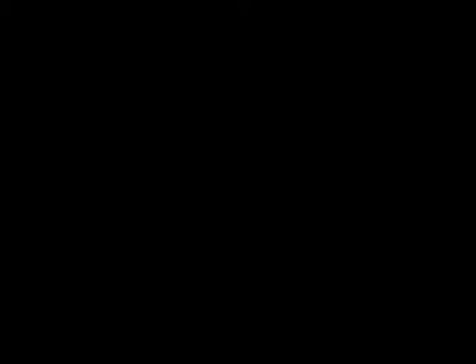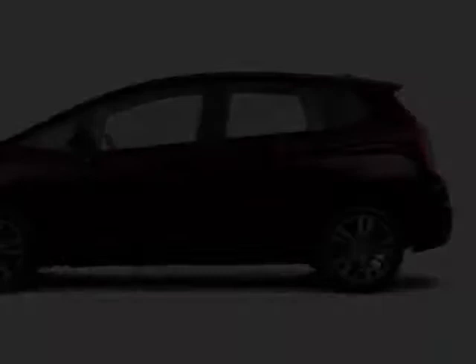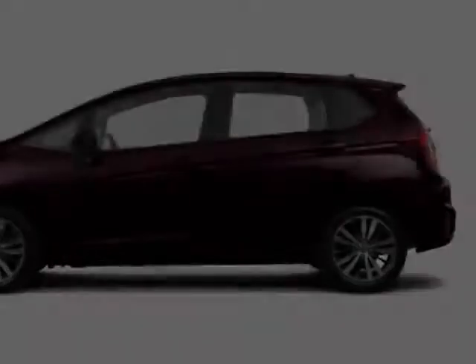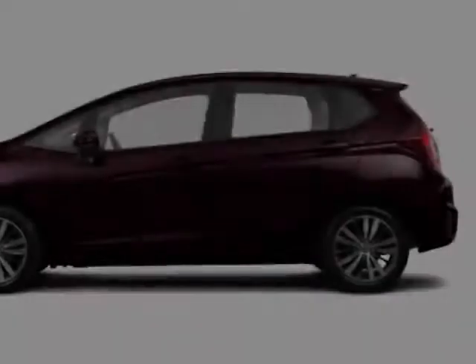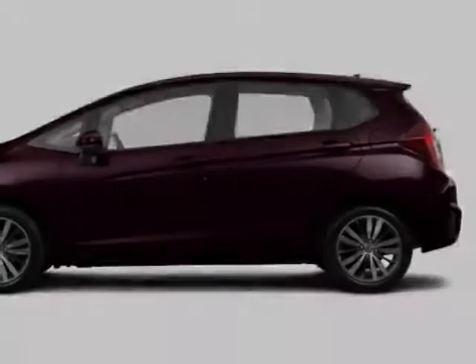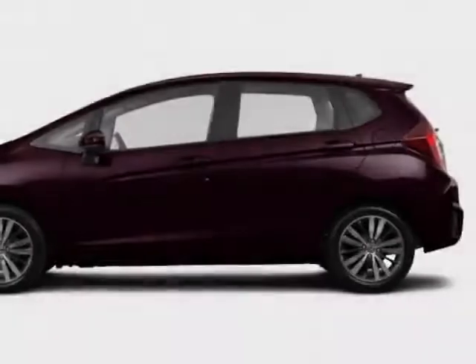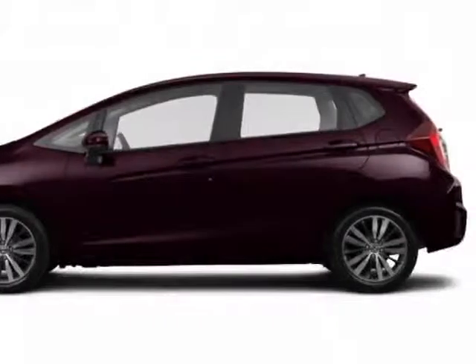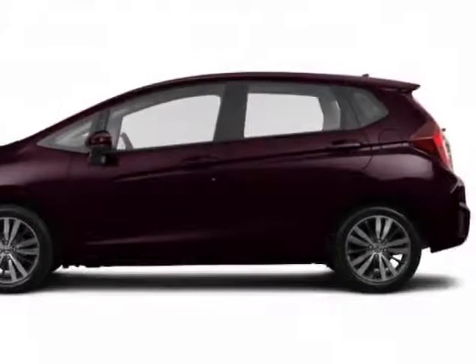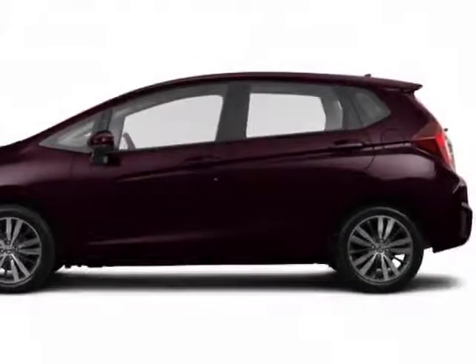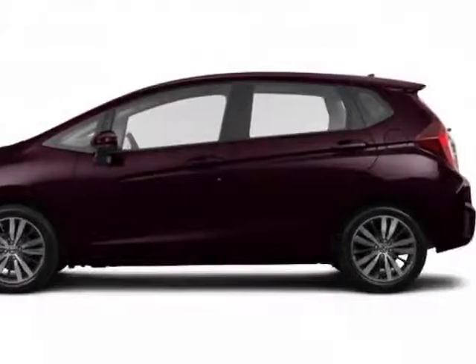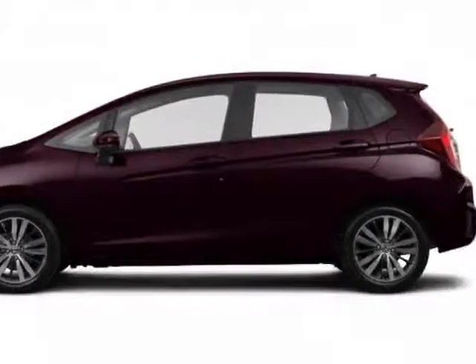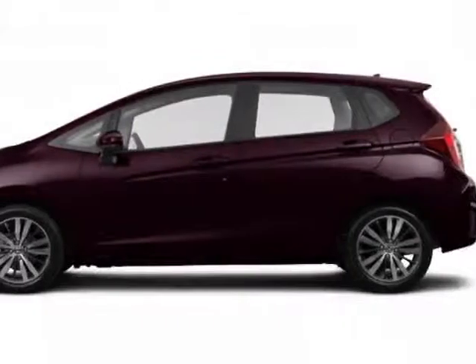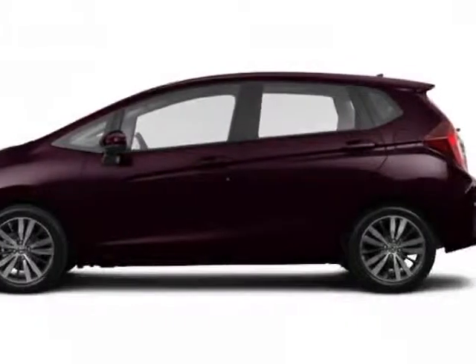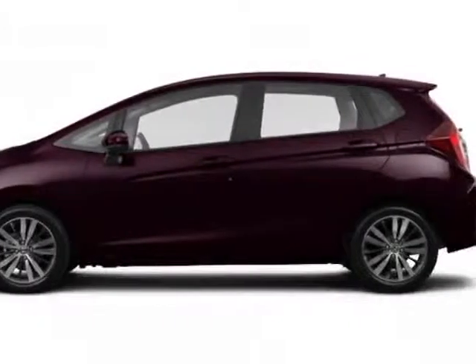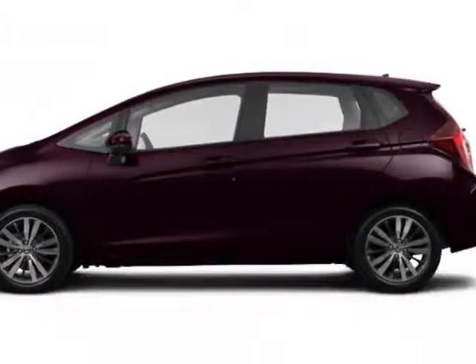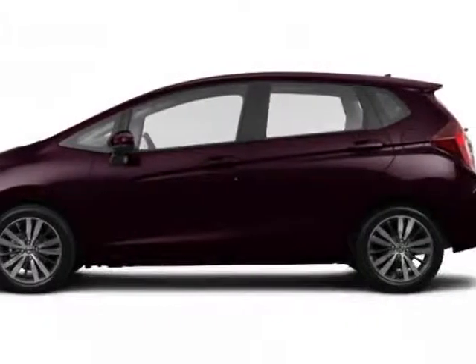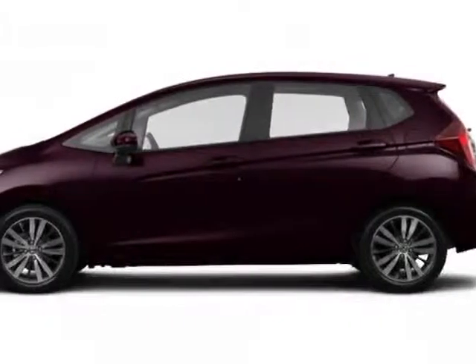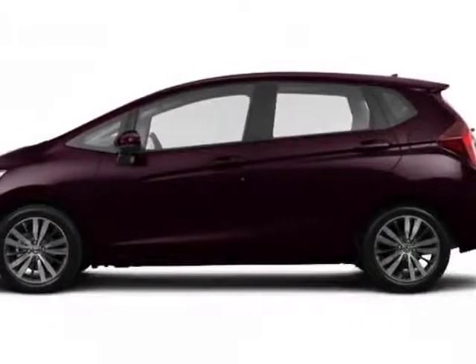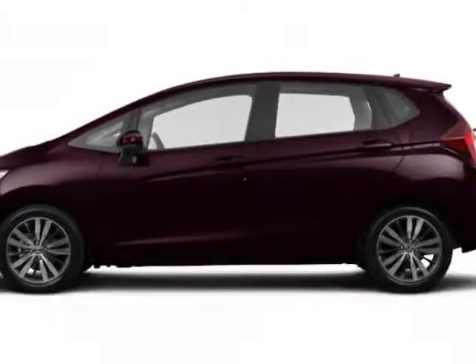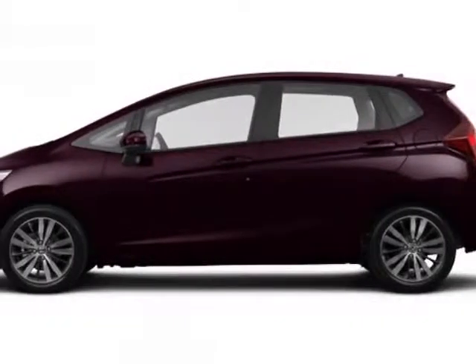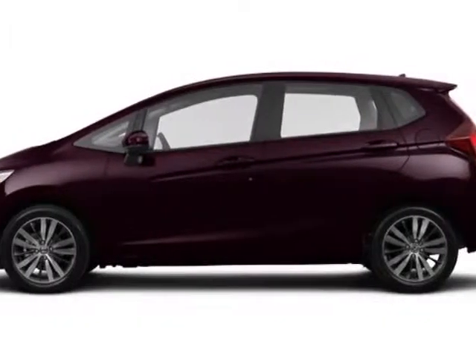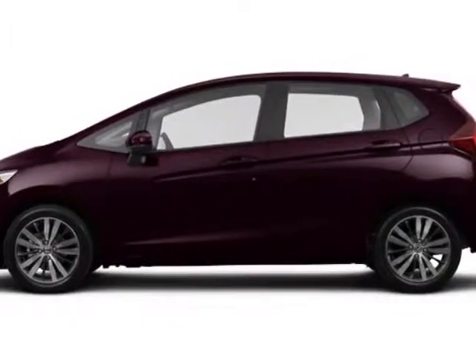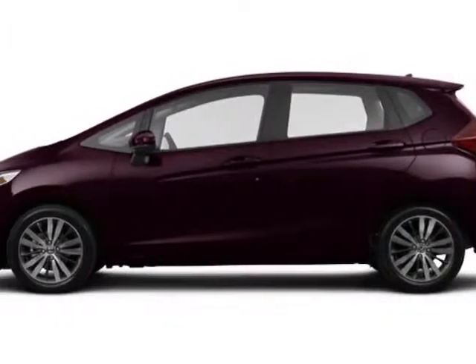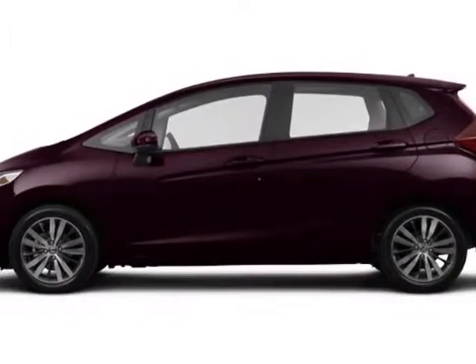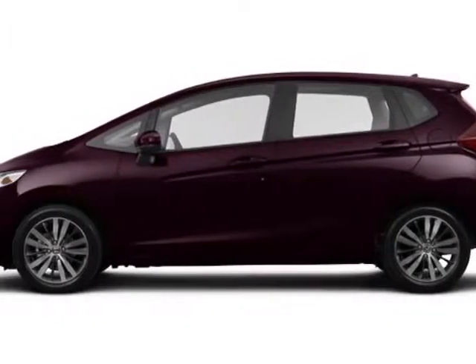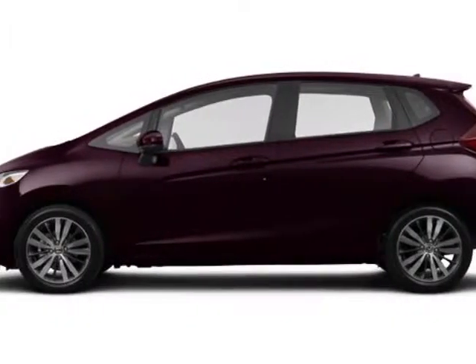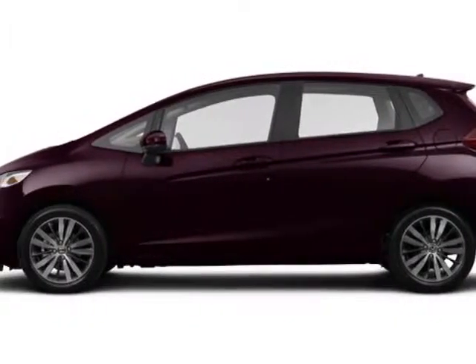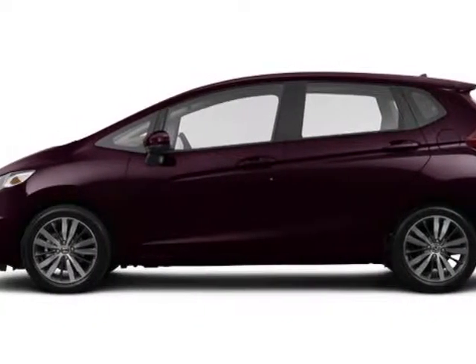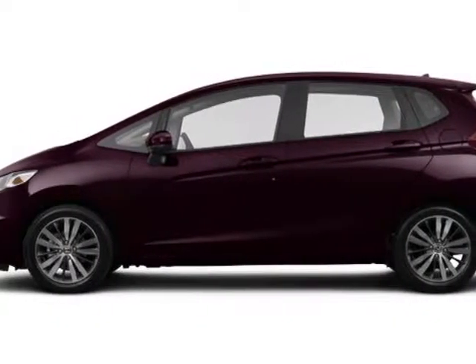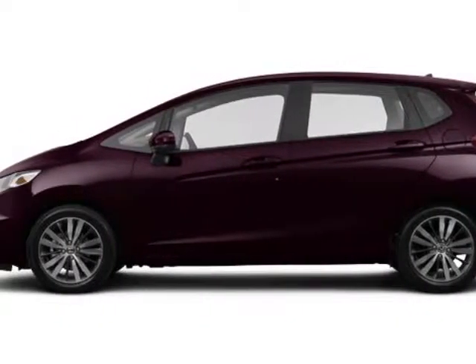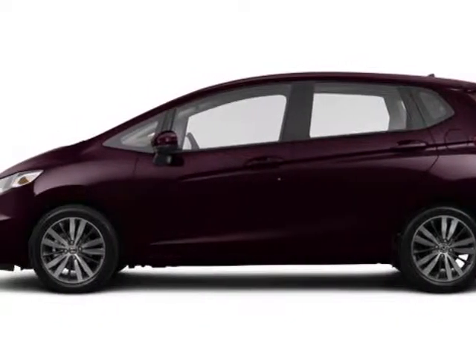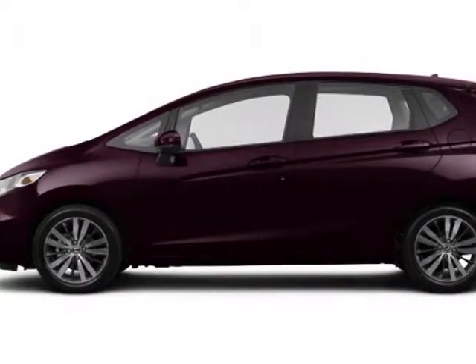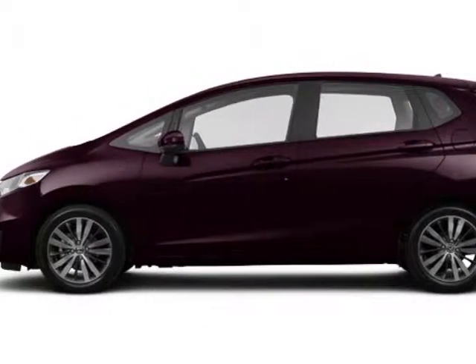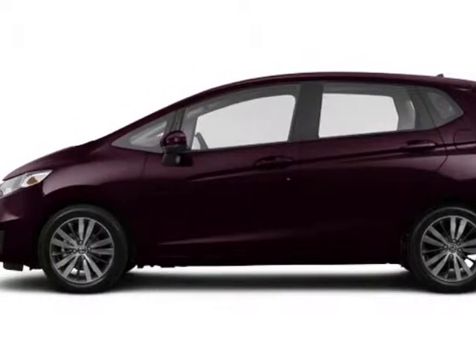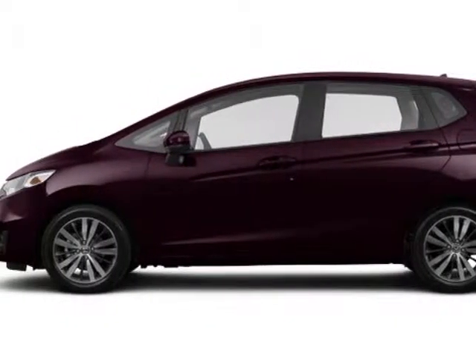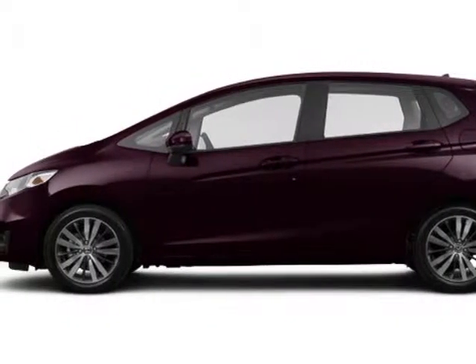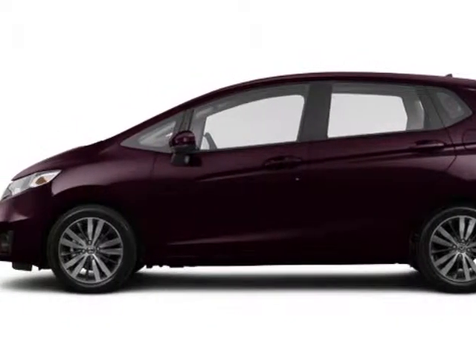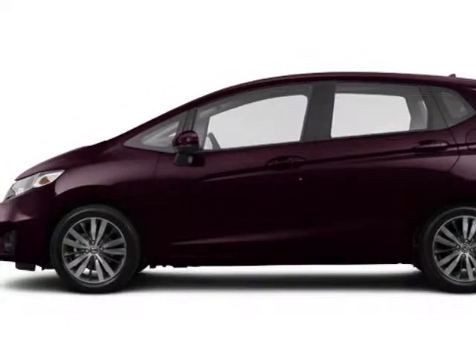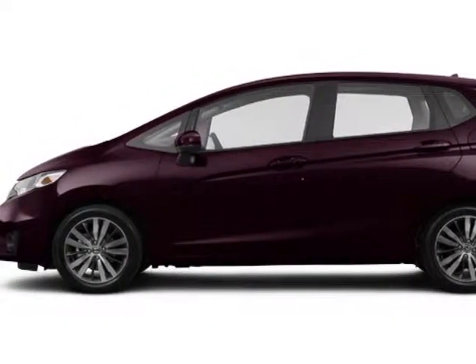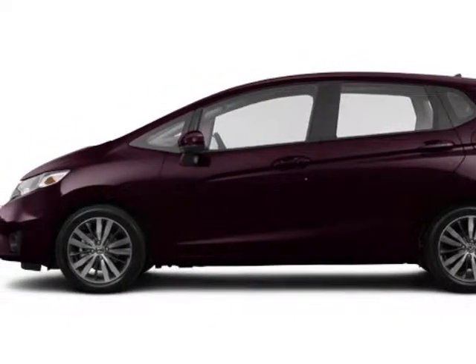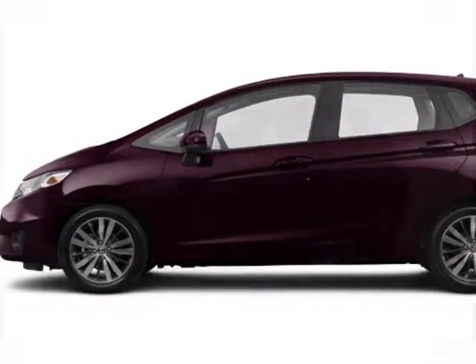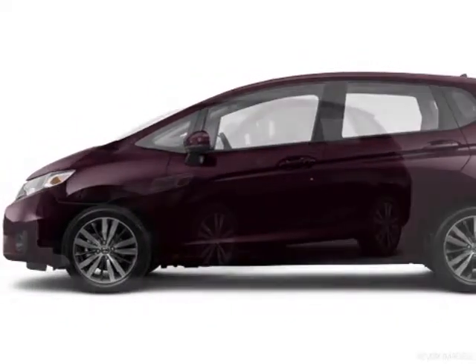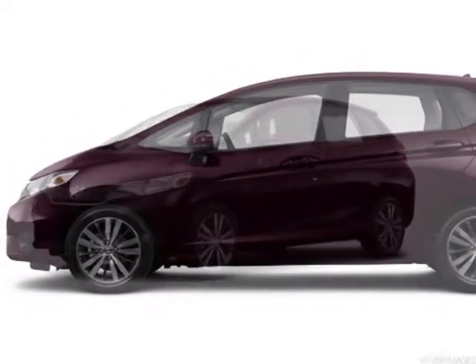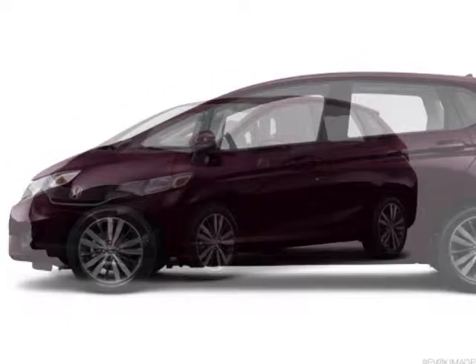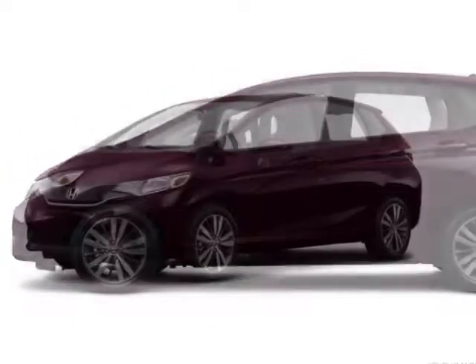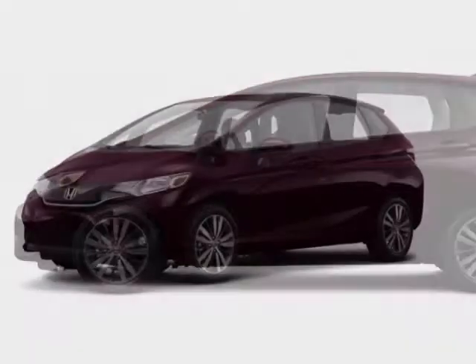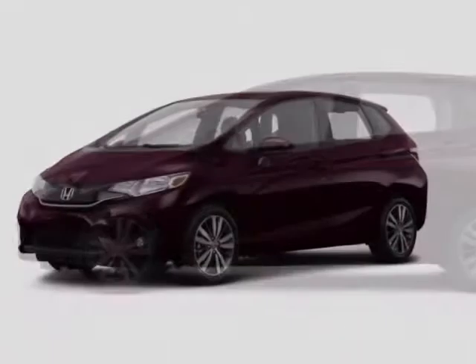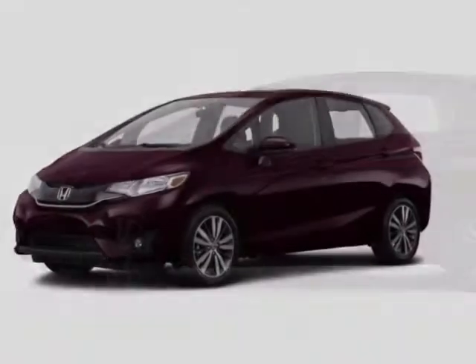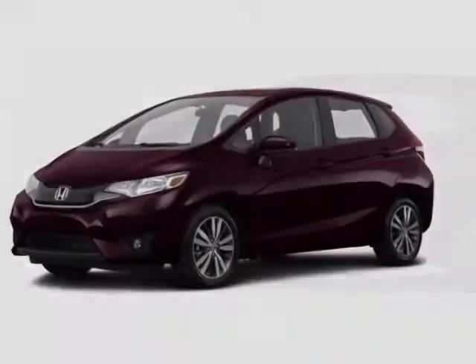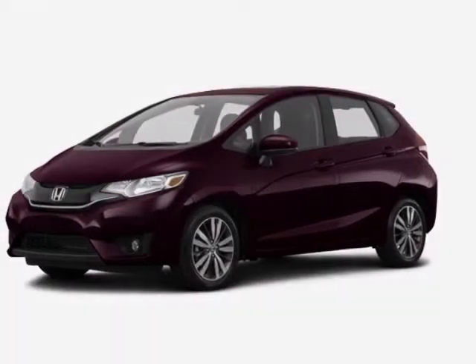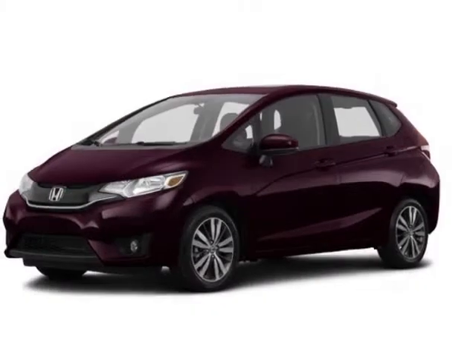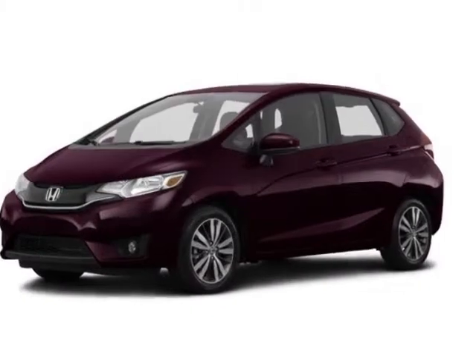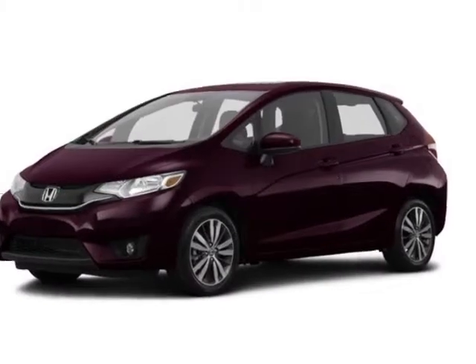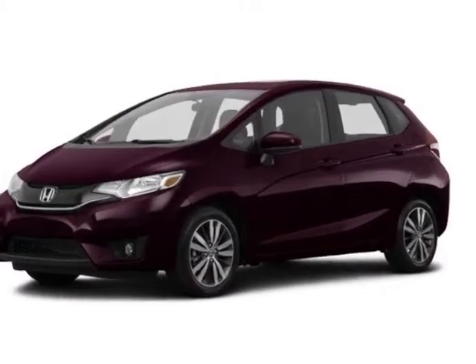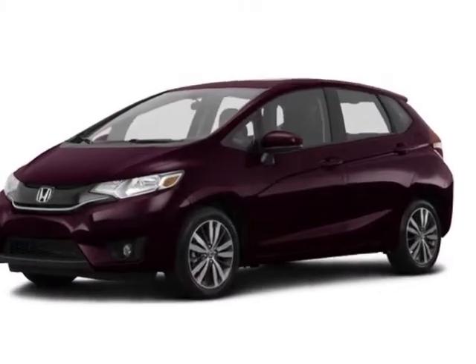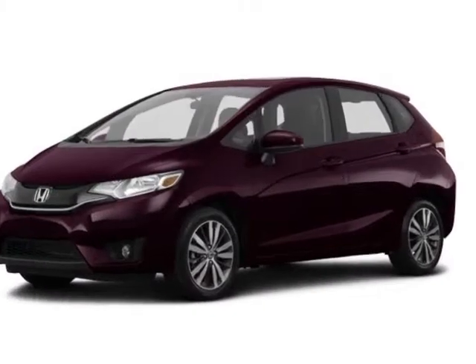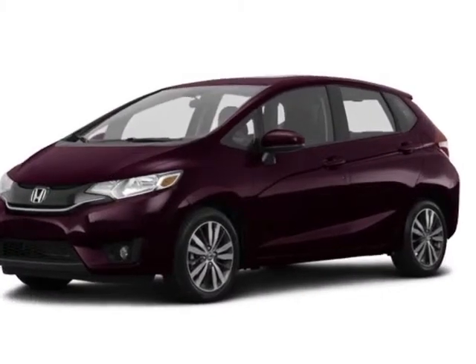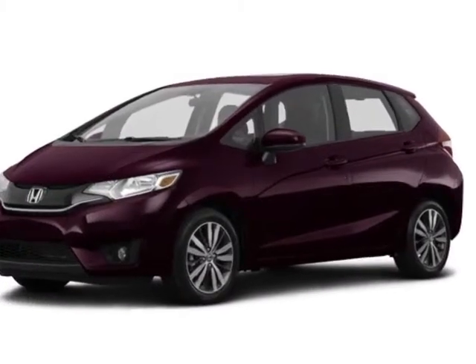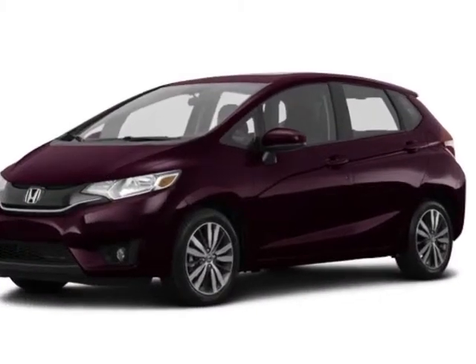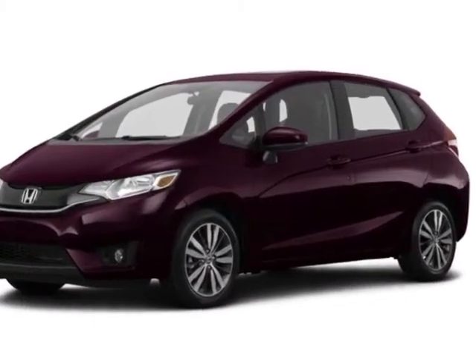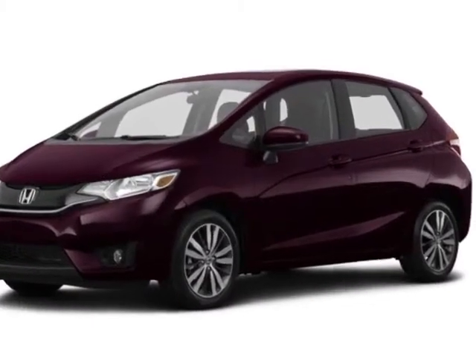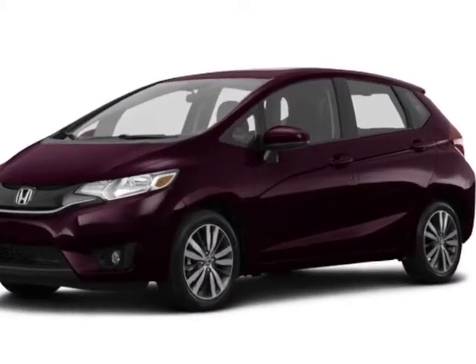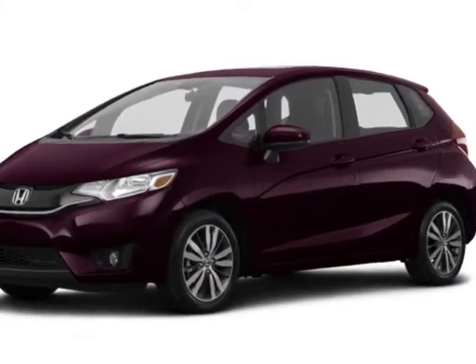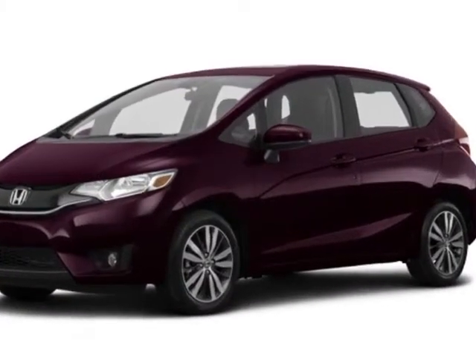Take a look at this new 2015 Honda Fit. For your protection, this vehicle has a full factory warranty.